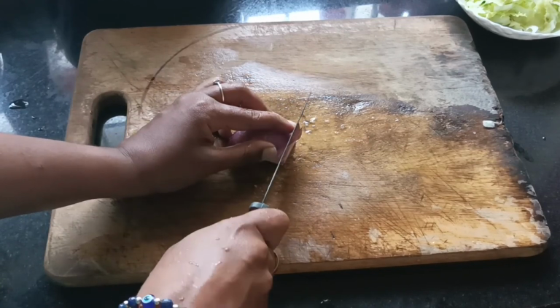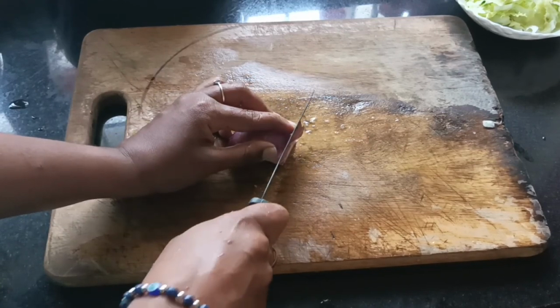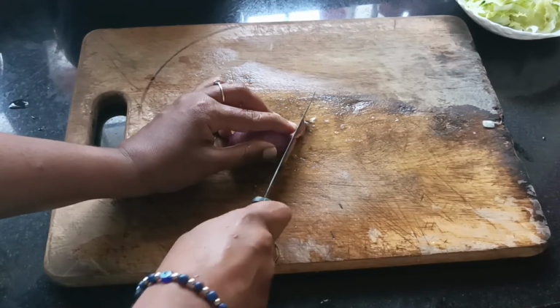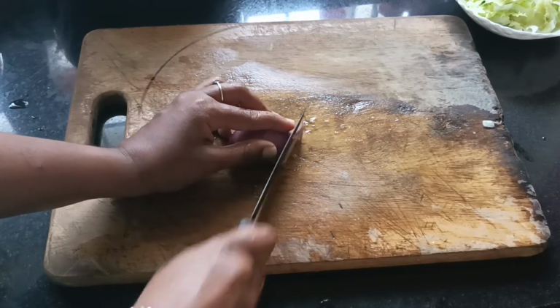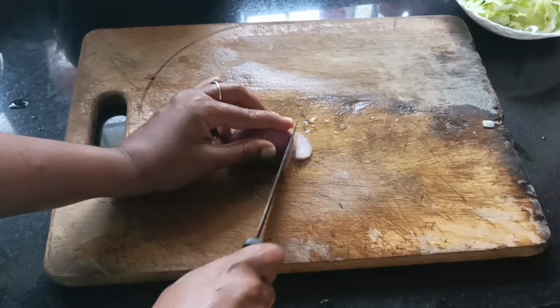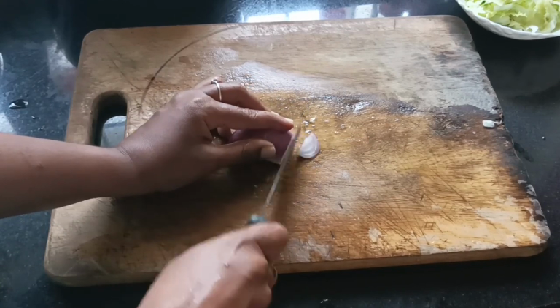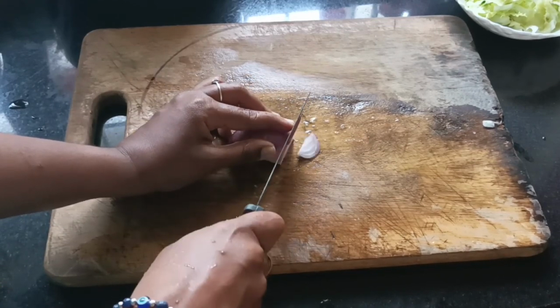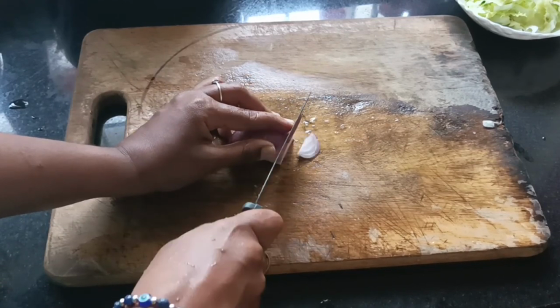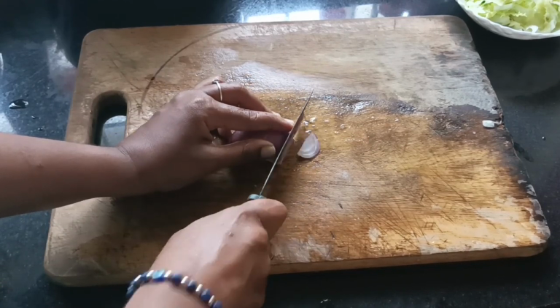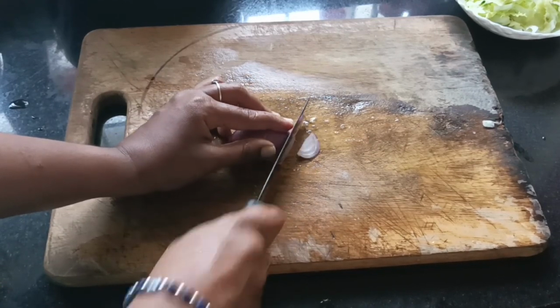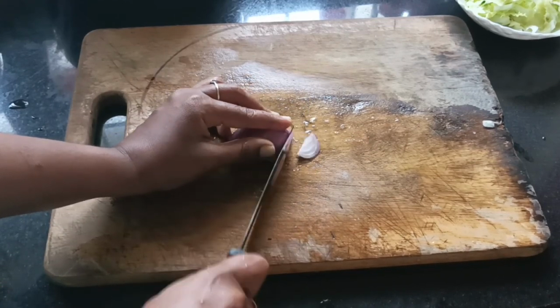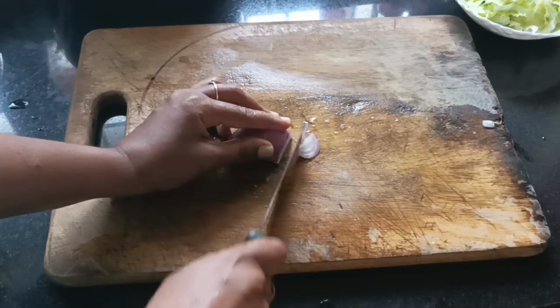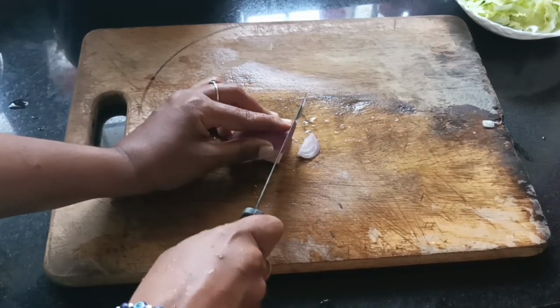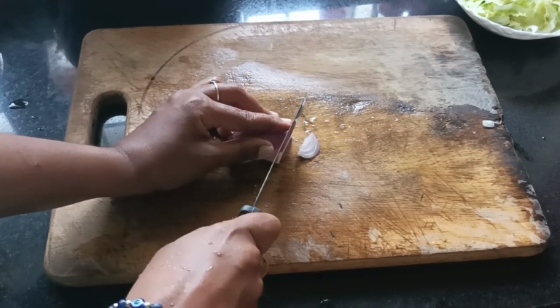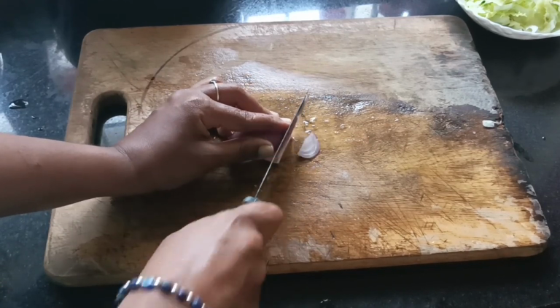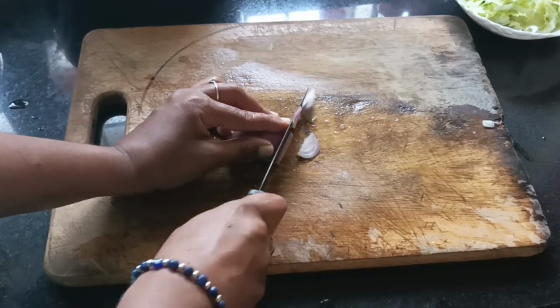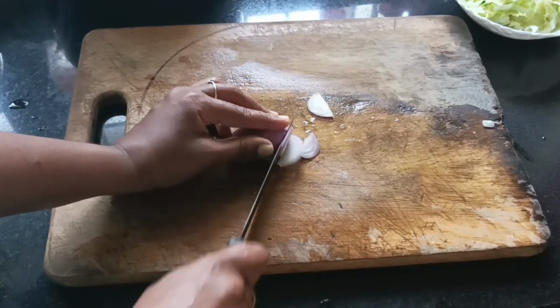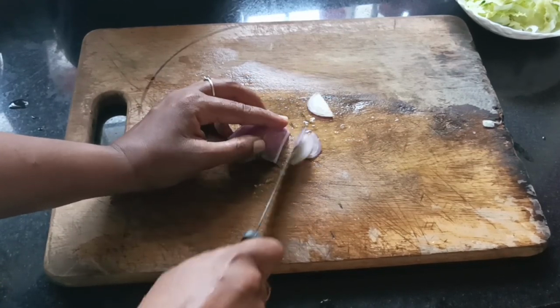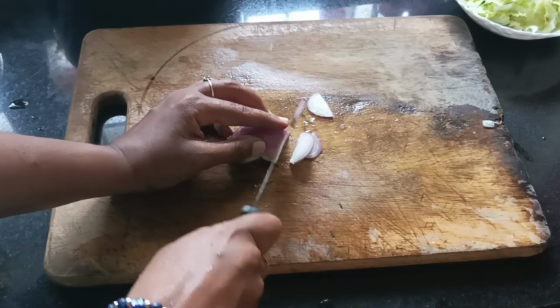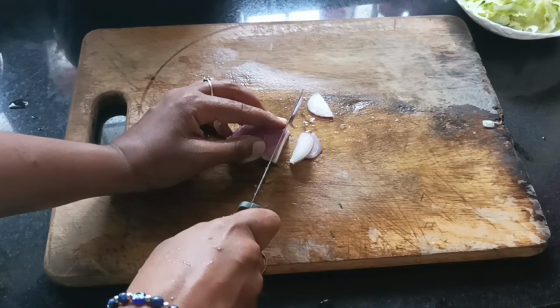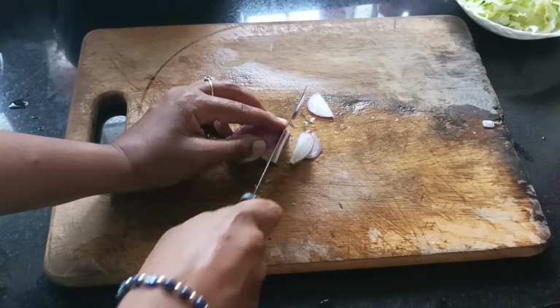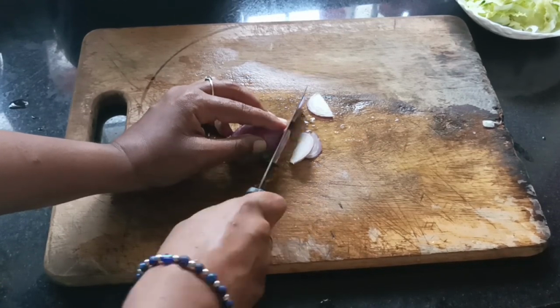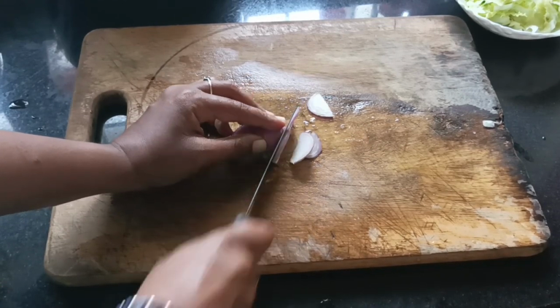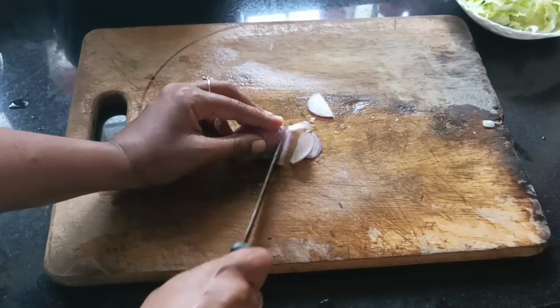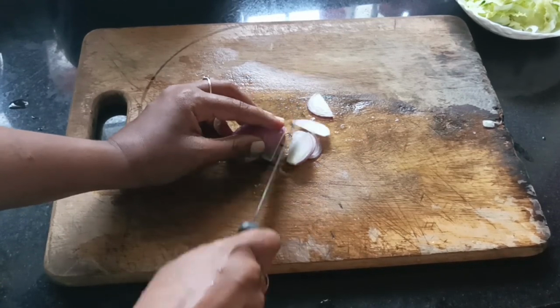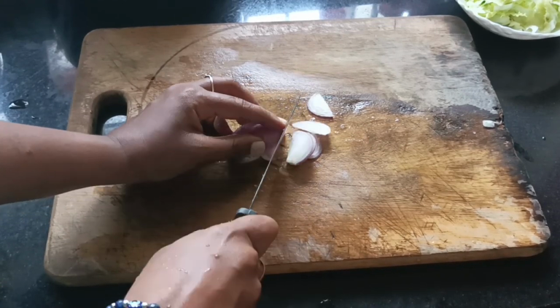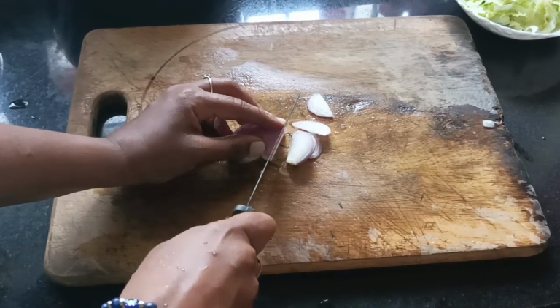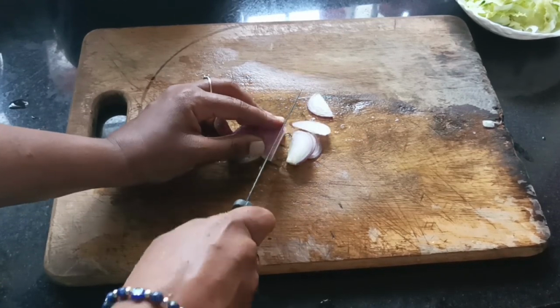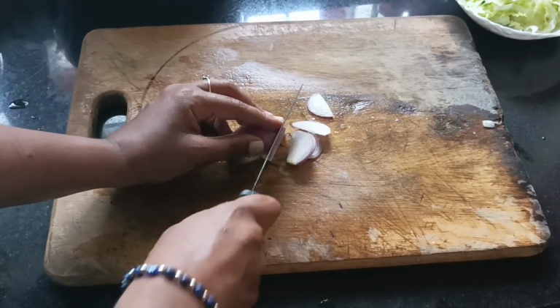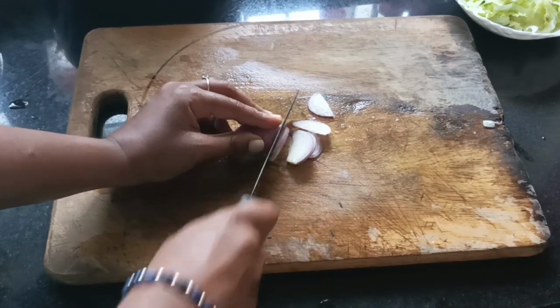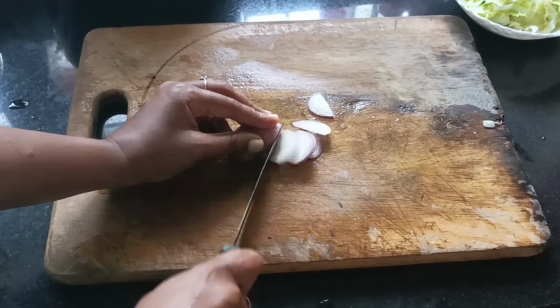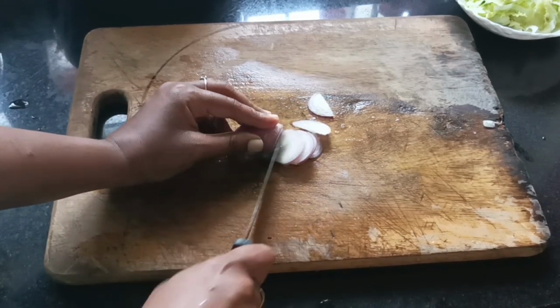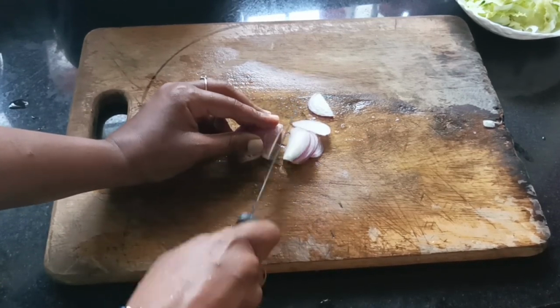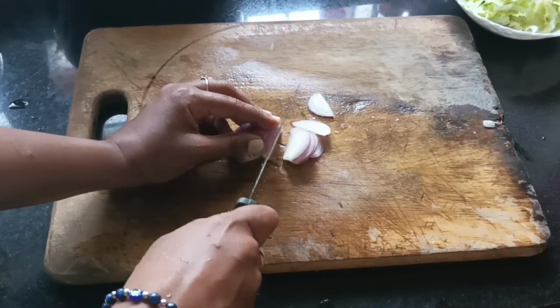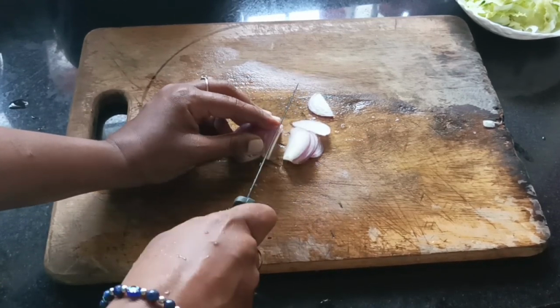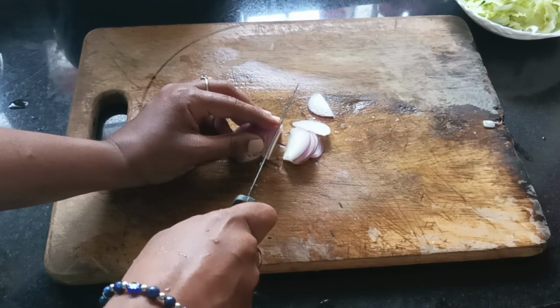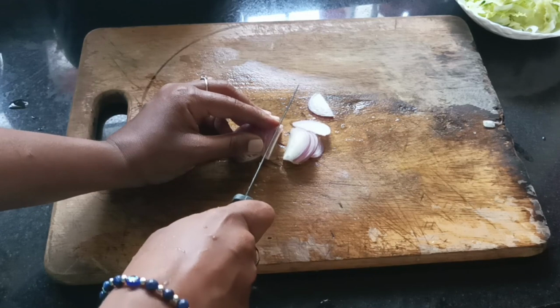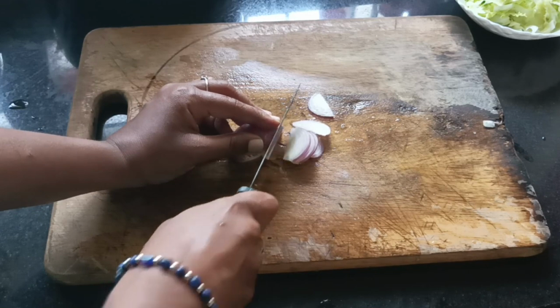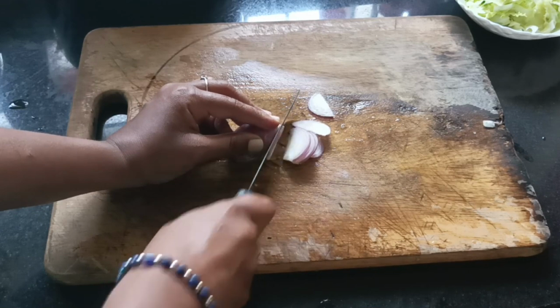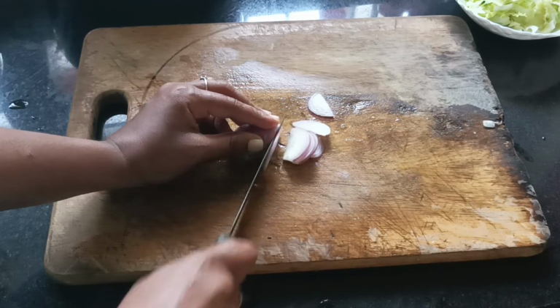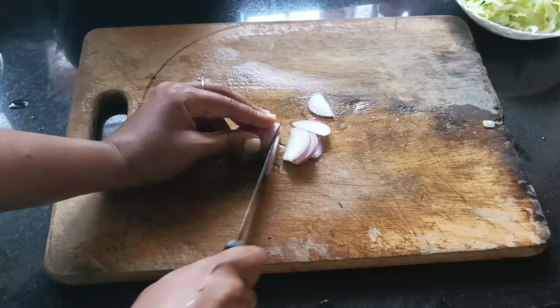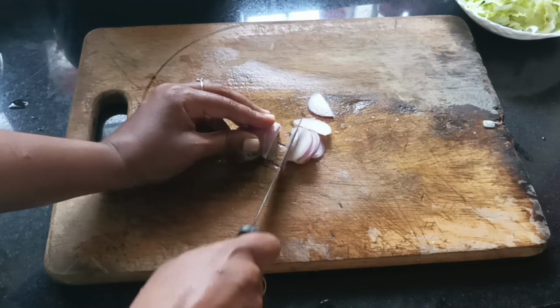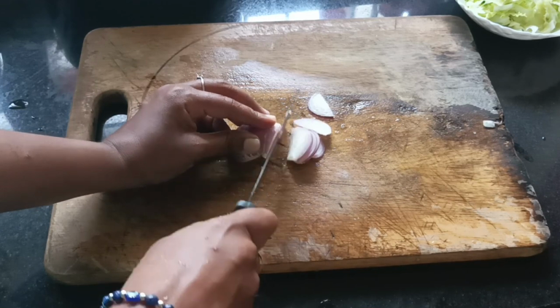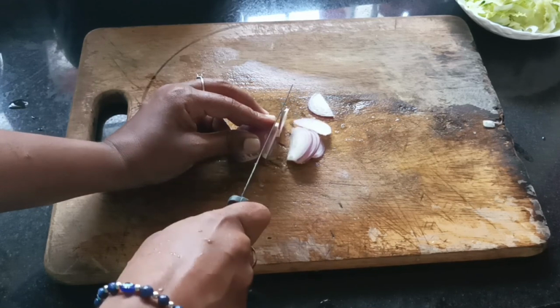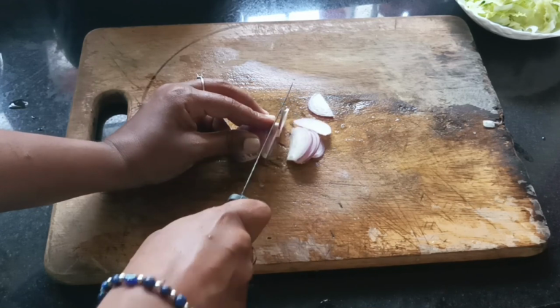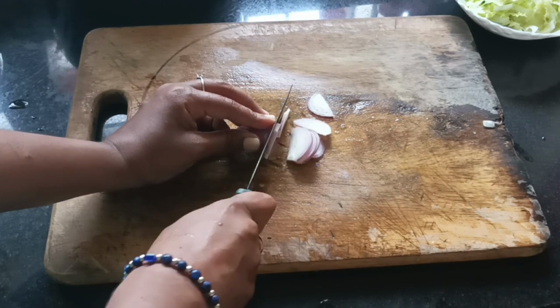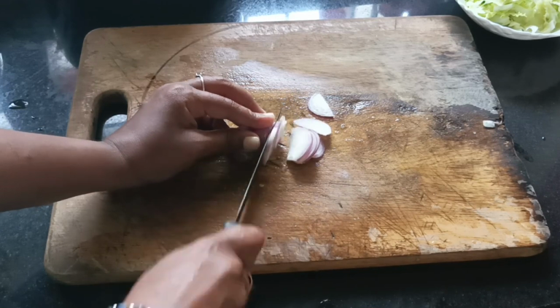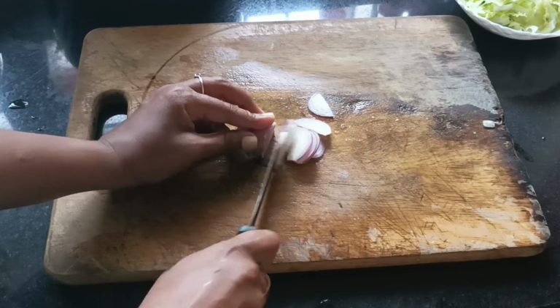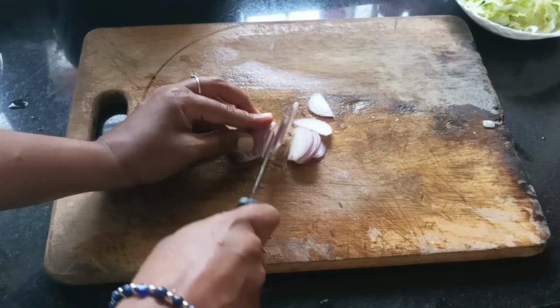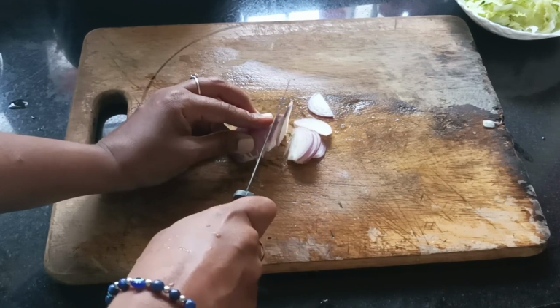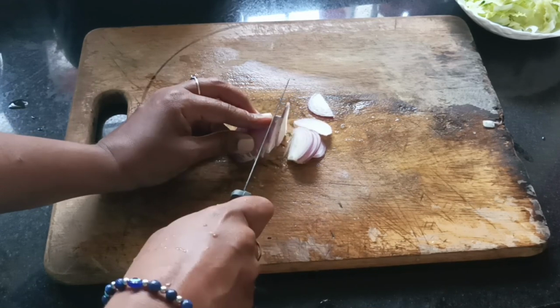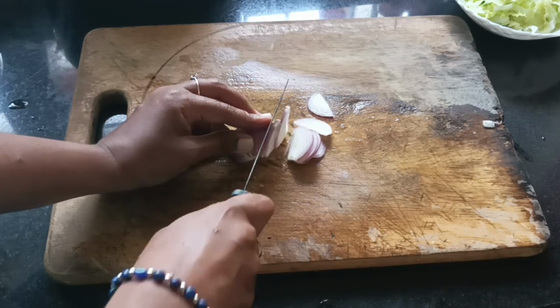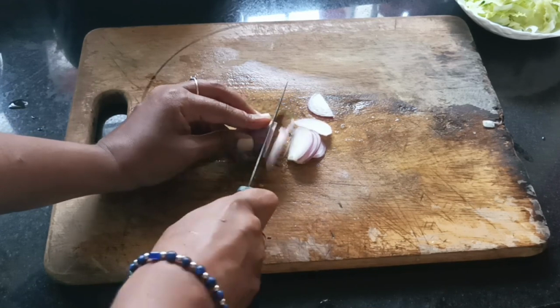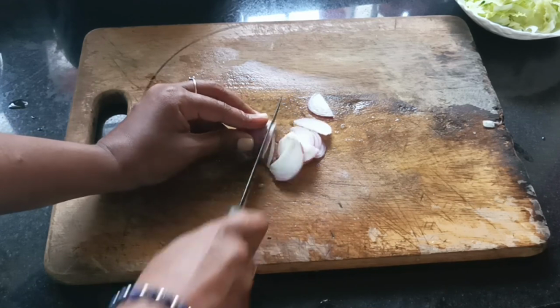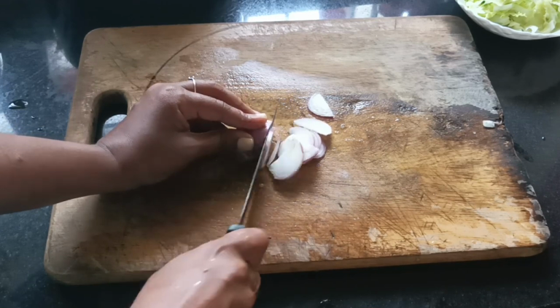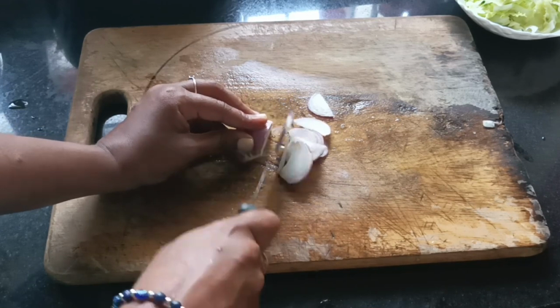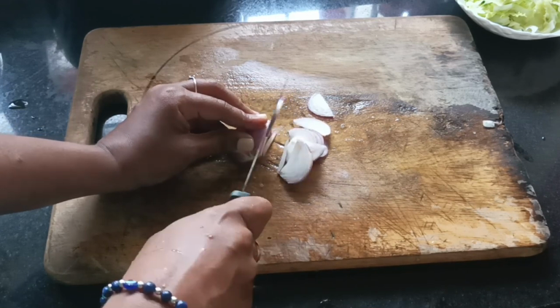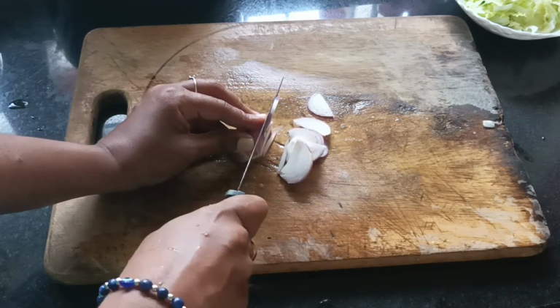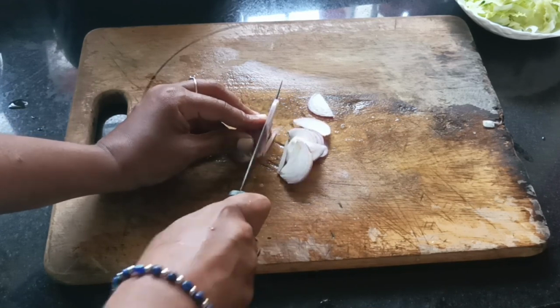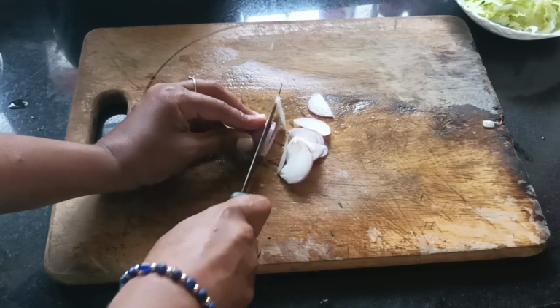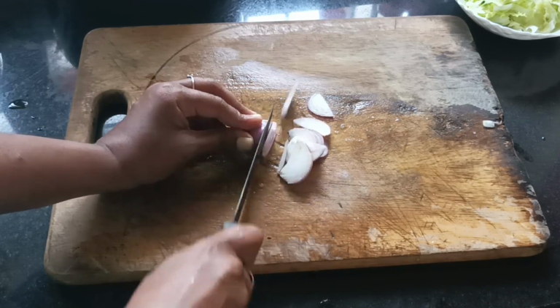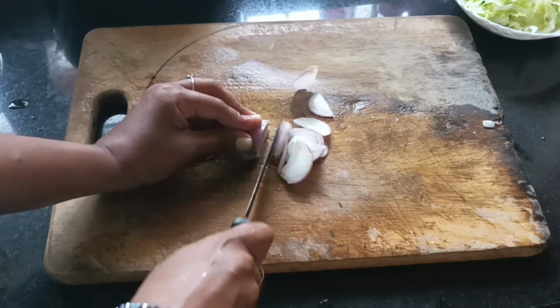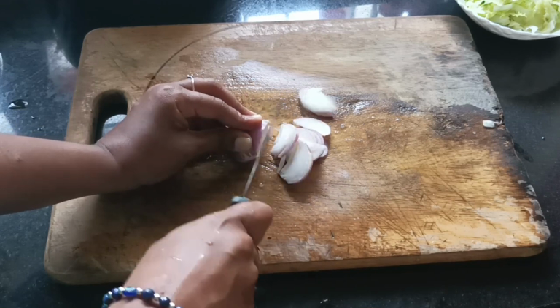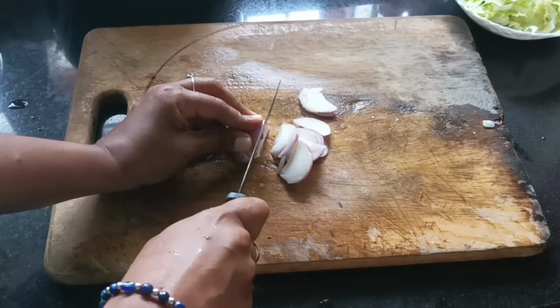We have to cut the lettuce. This is our problem in our salad and in our body.